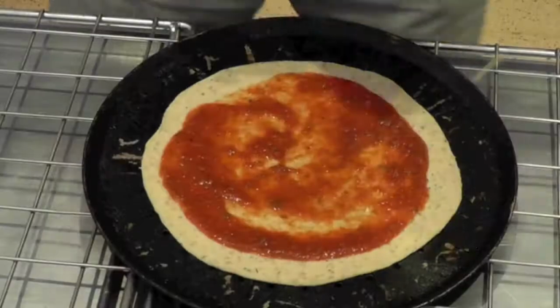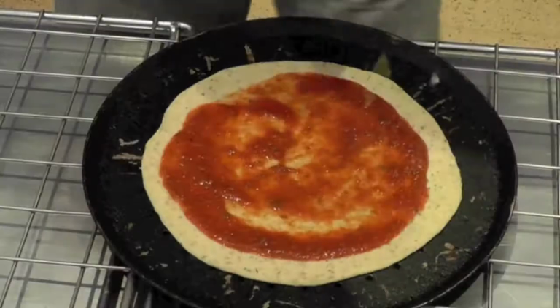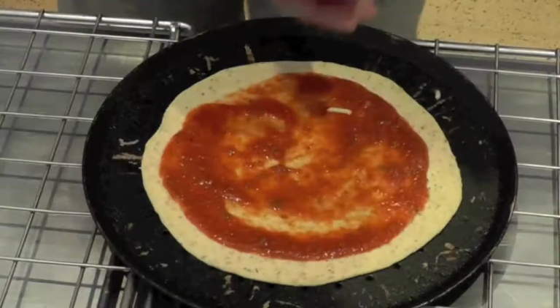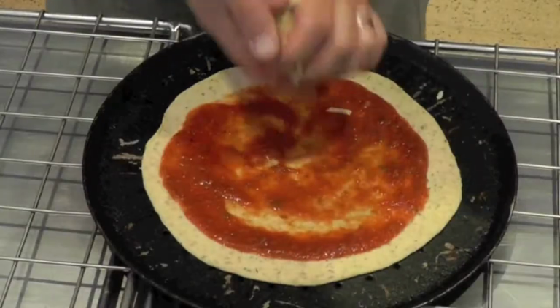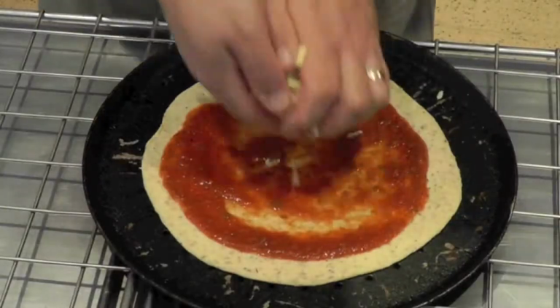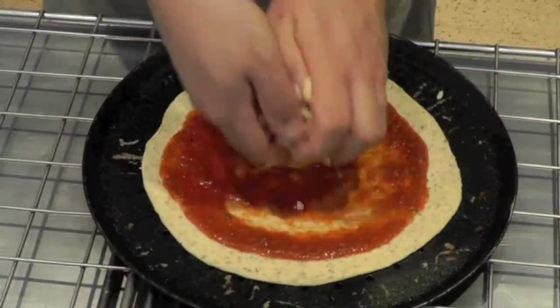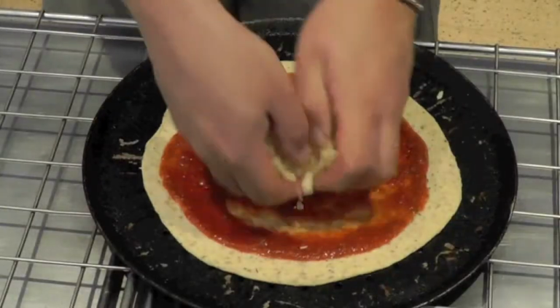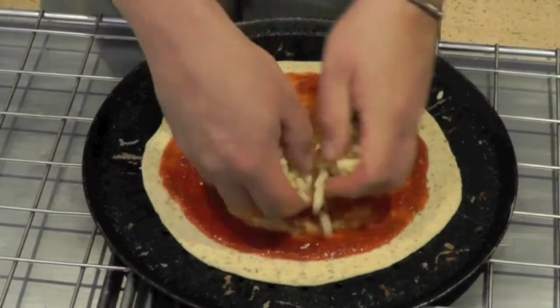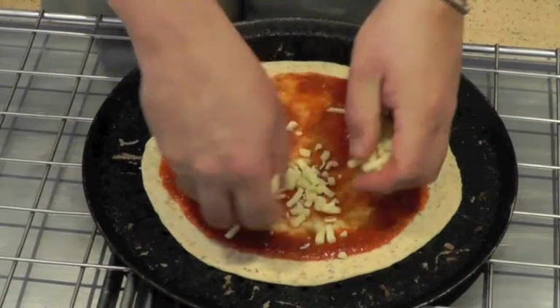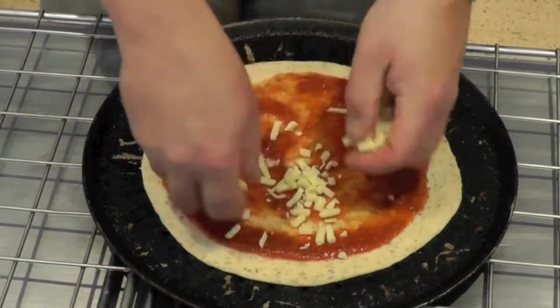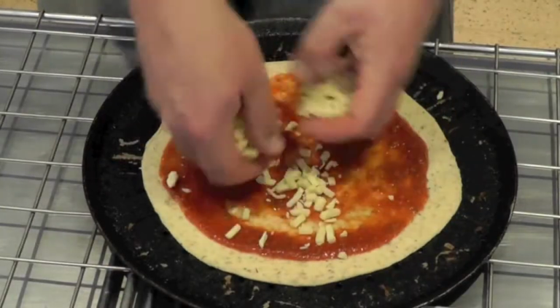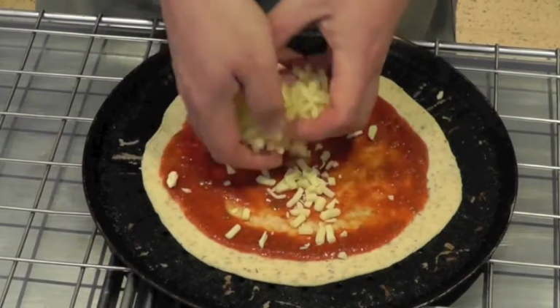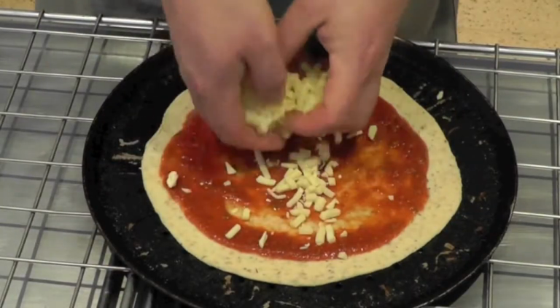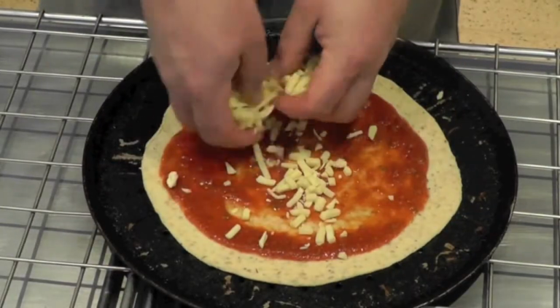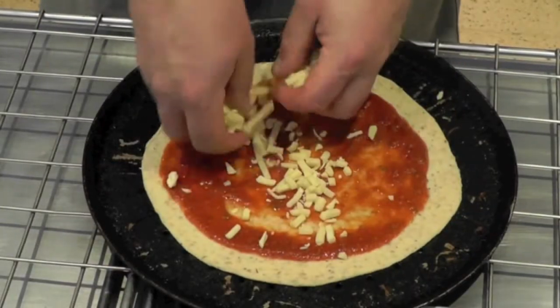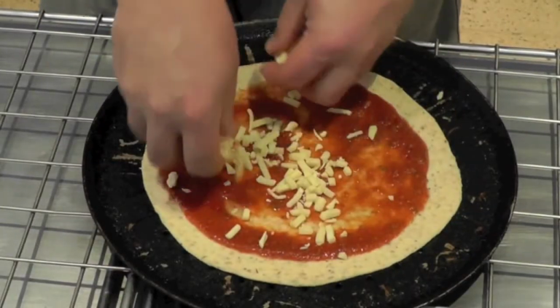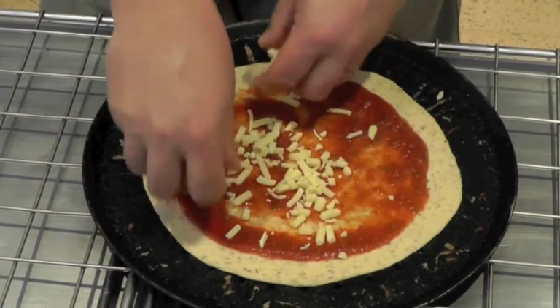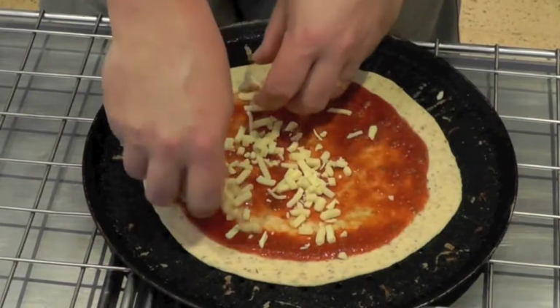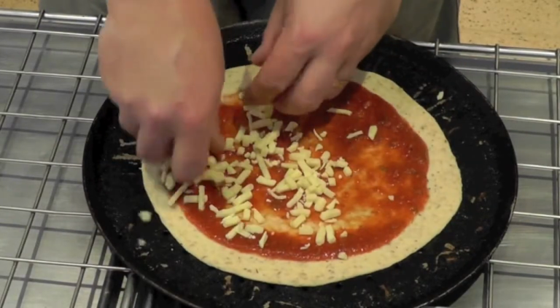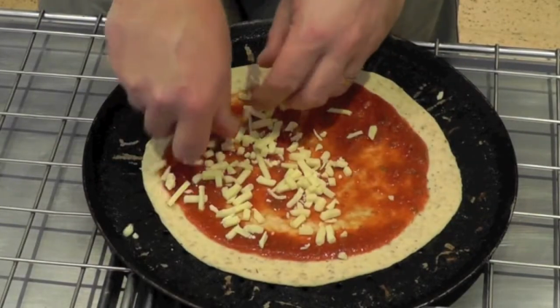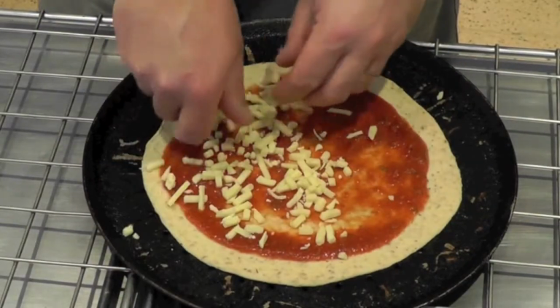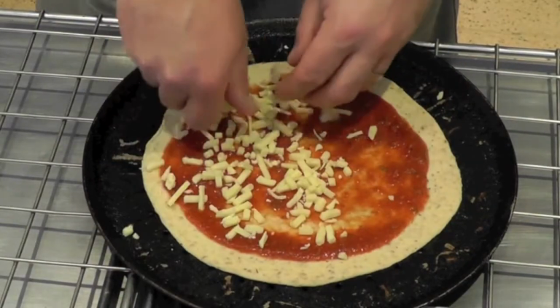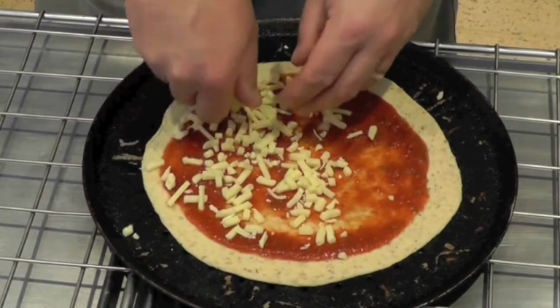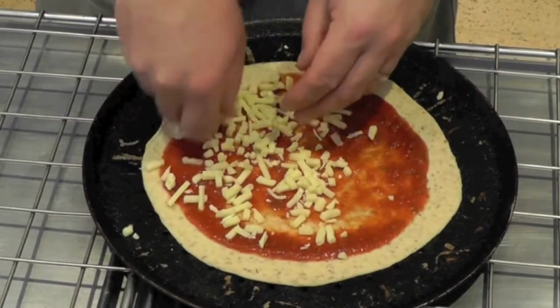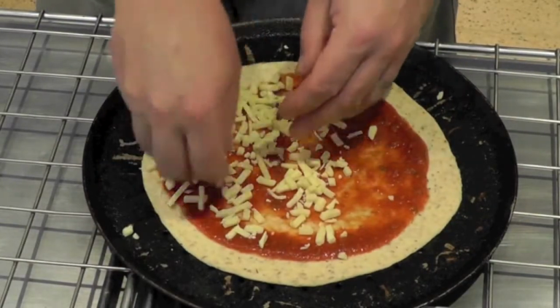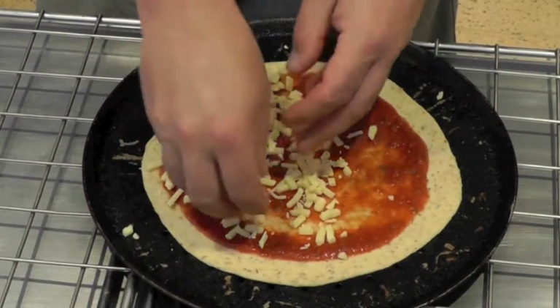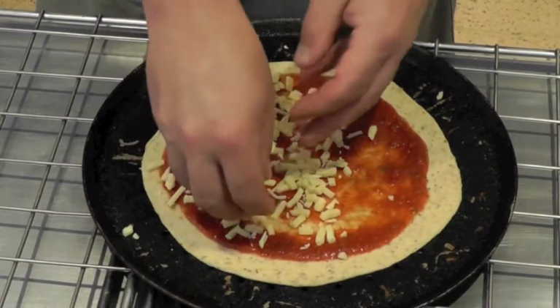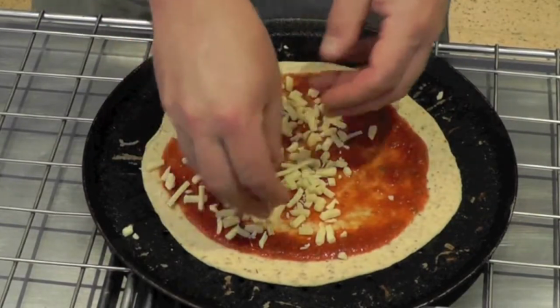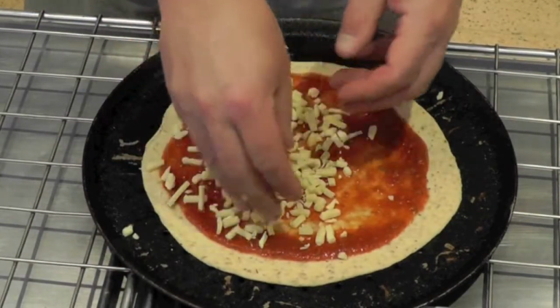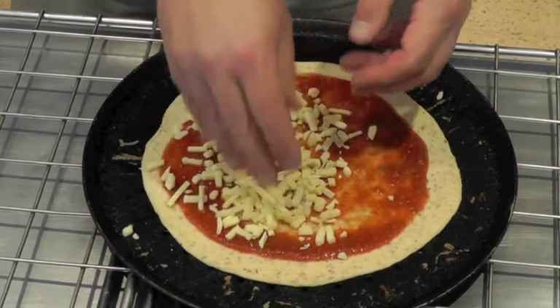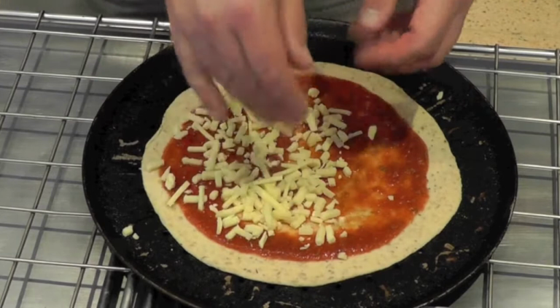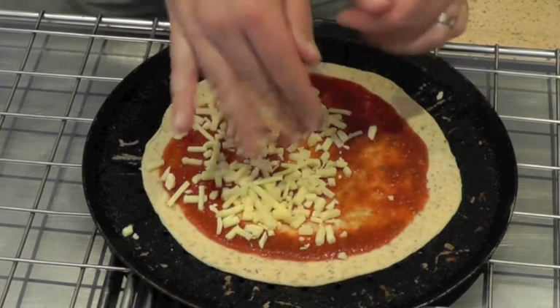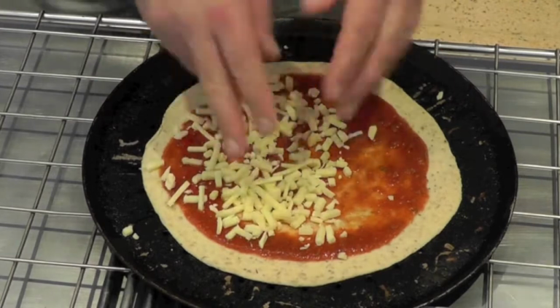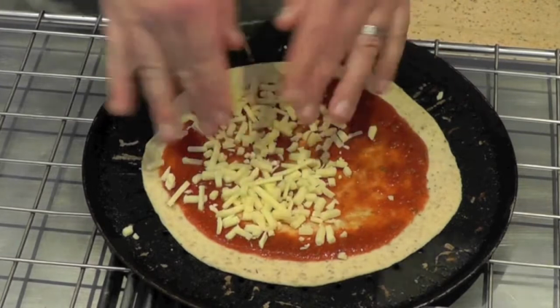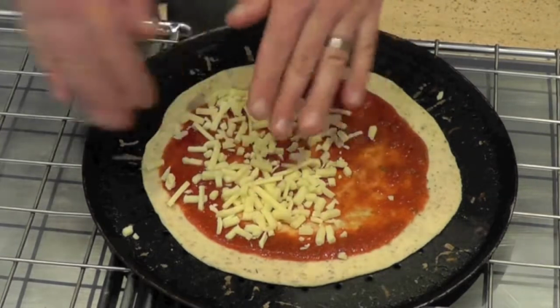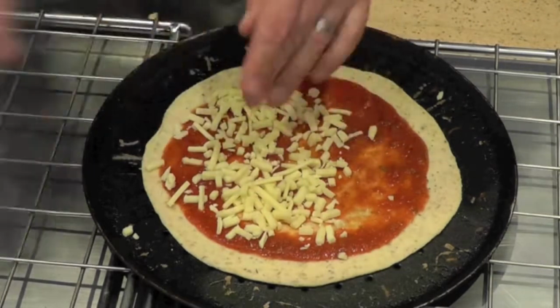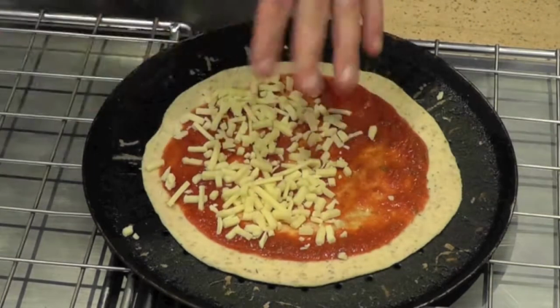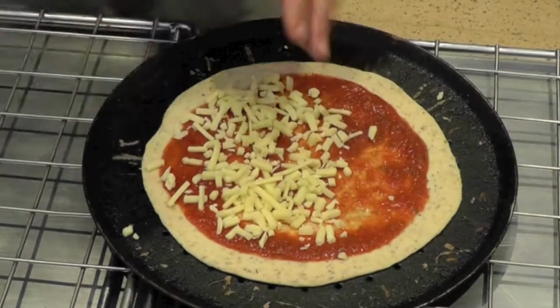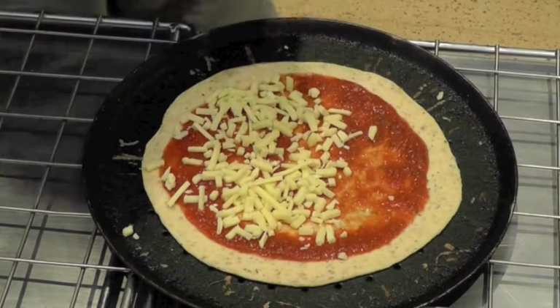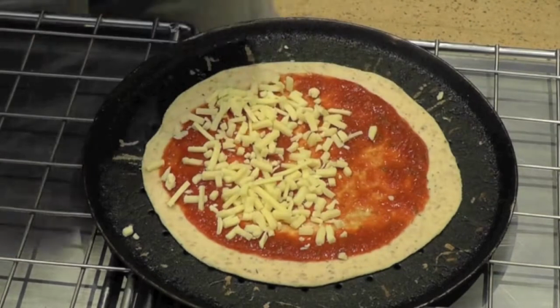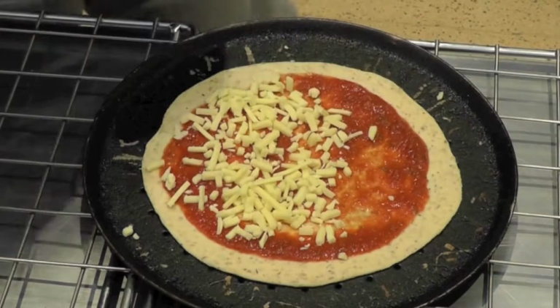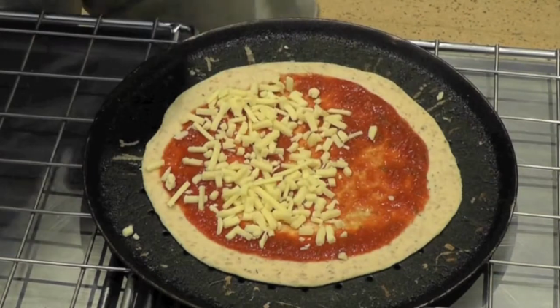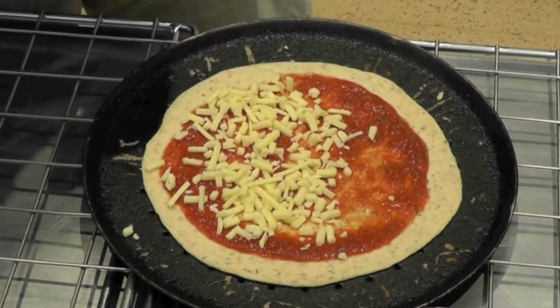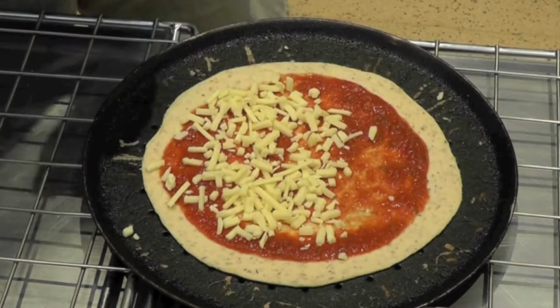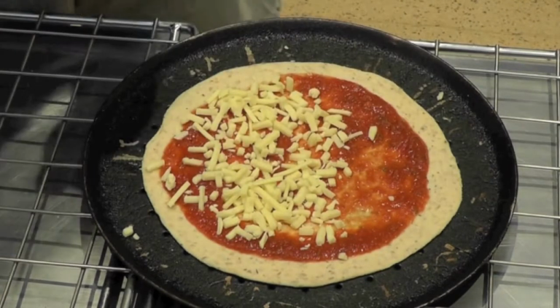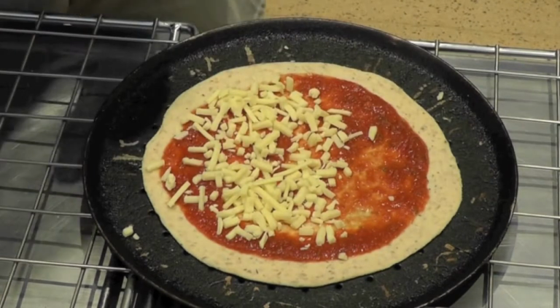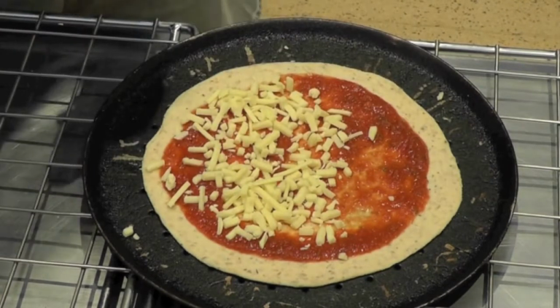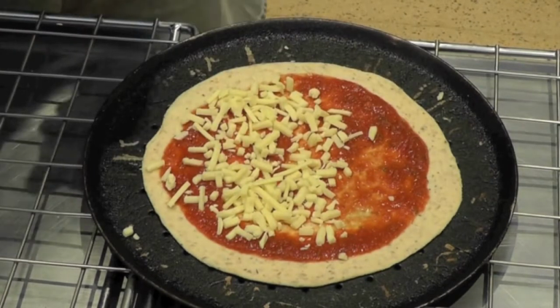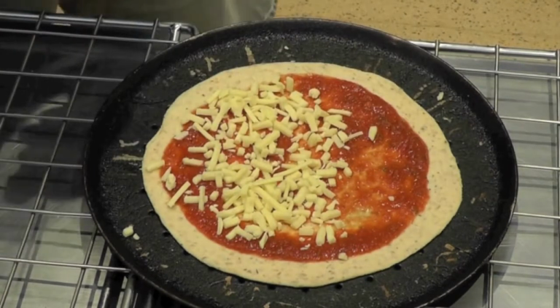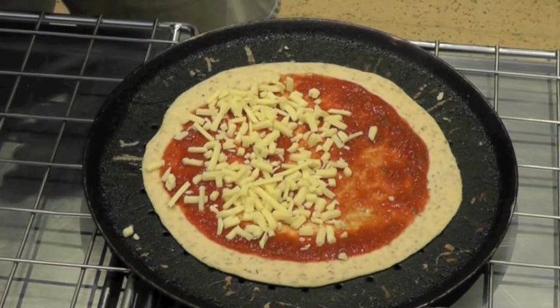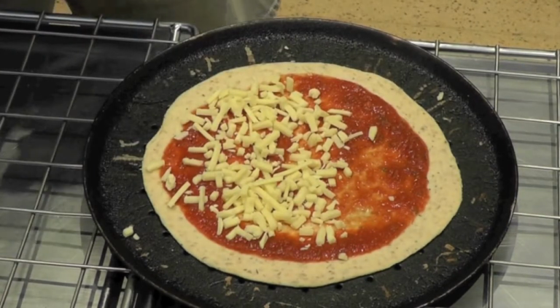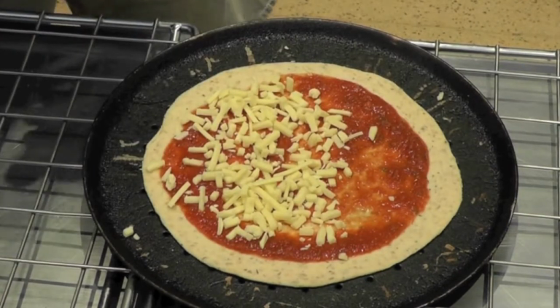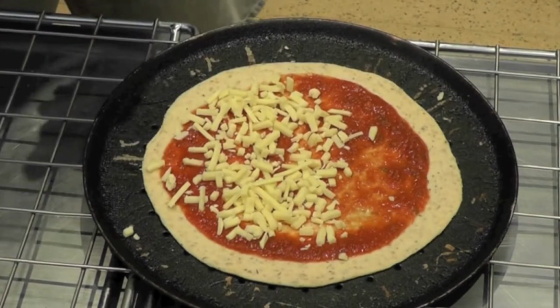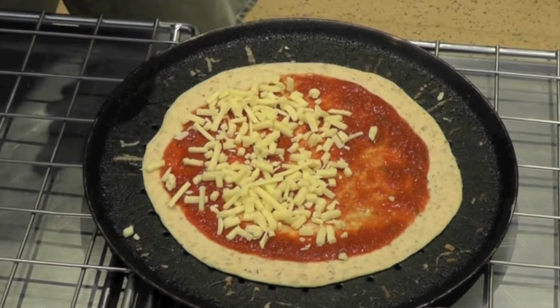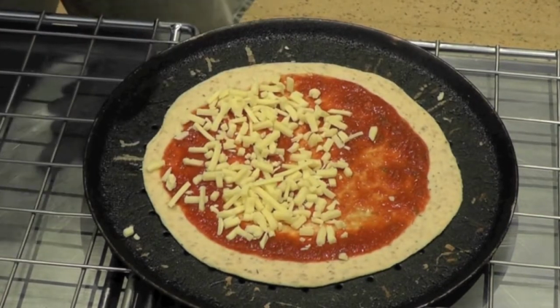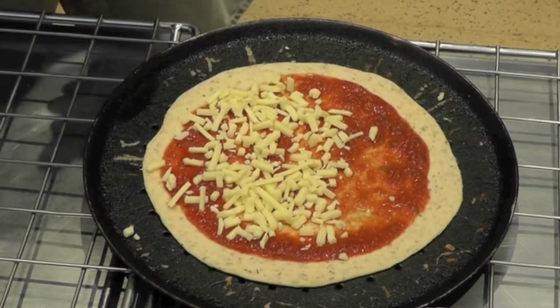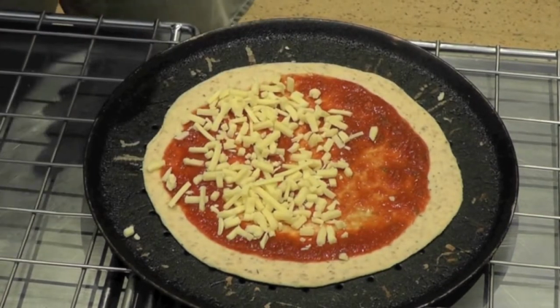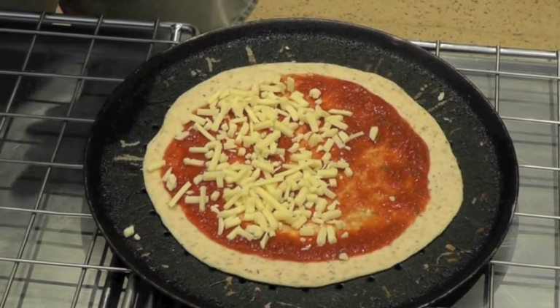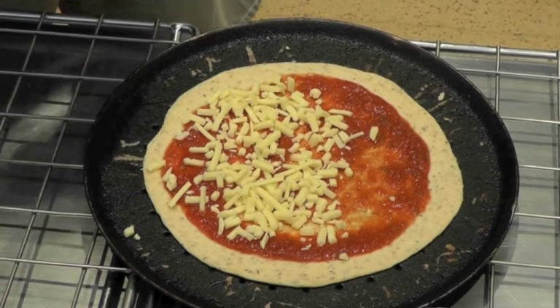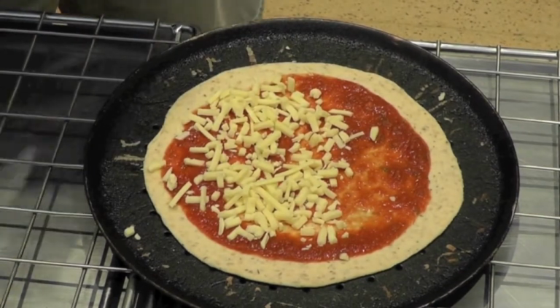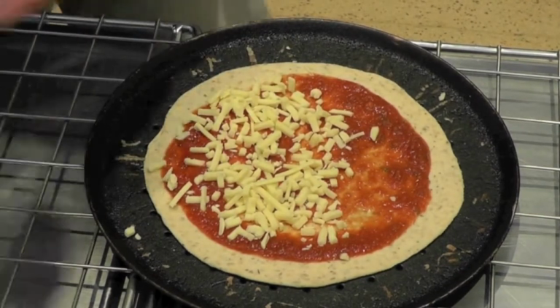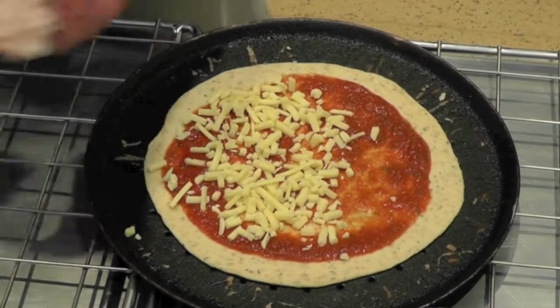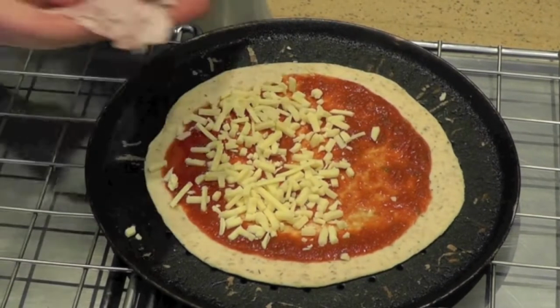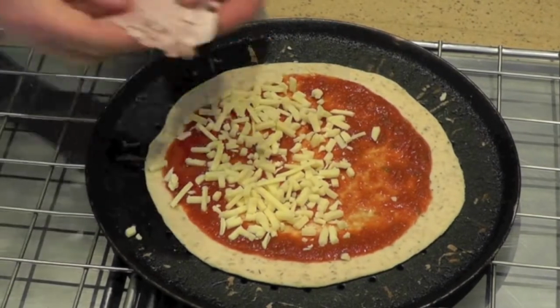Also available will be just a simple ham and cheese, or a ham, cheese, and tomato.